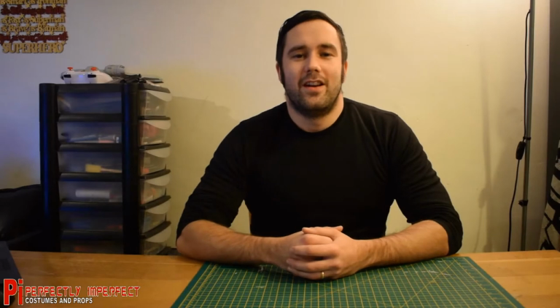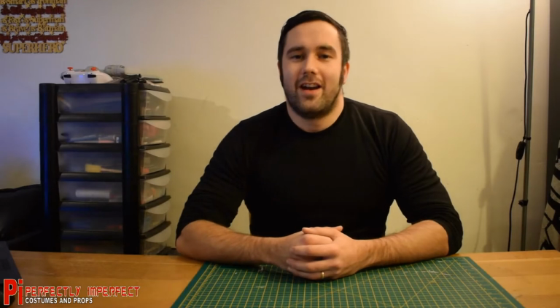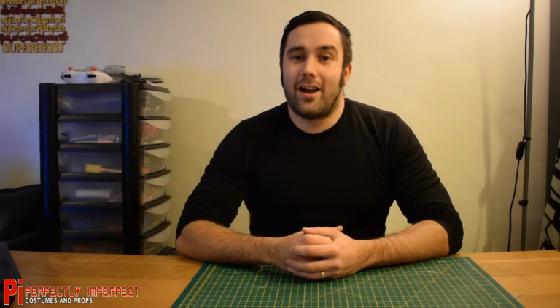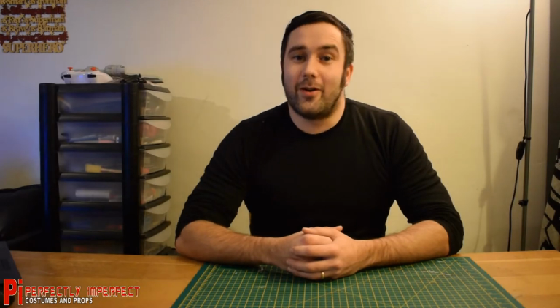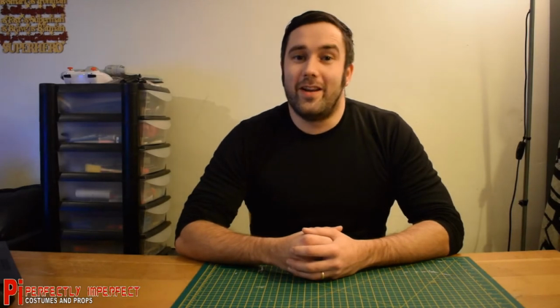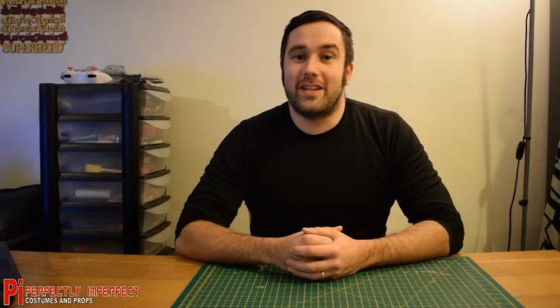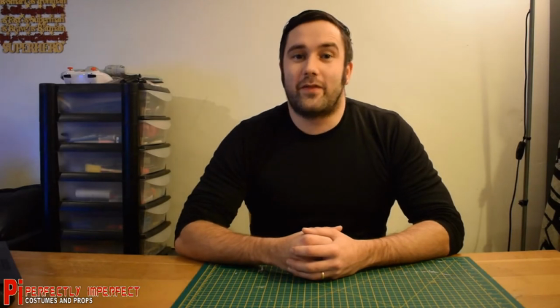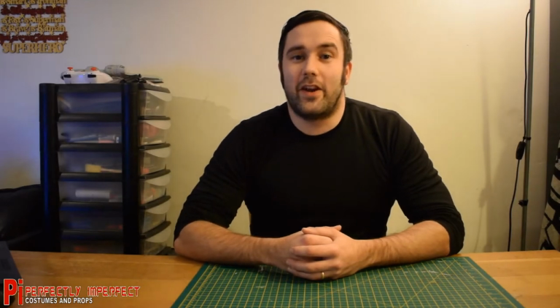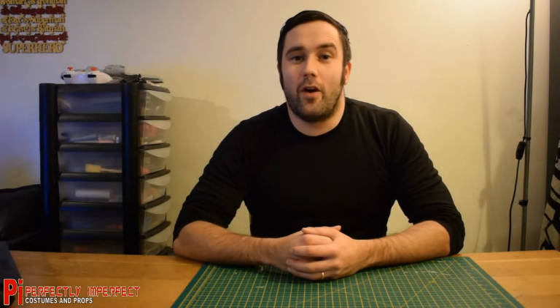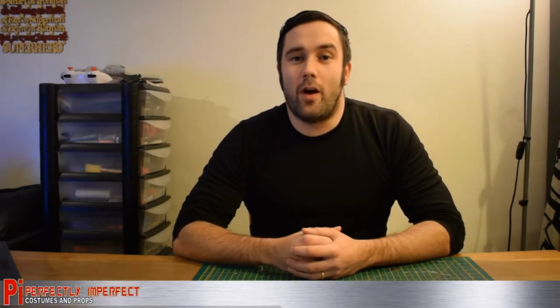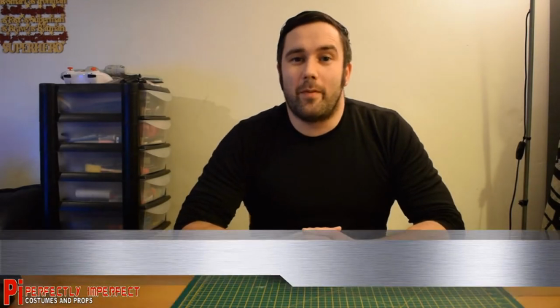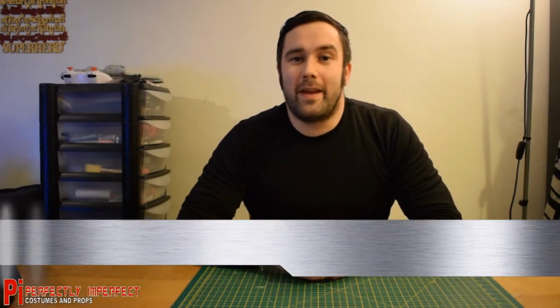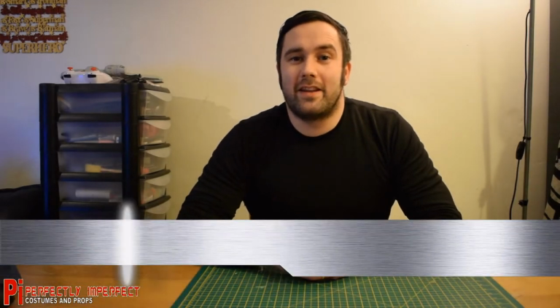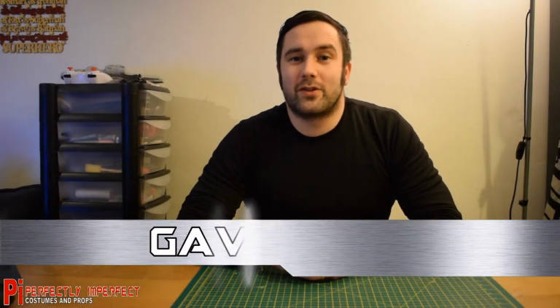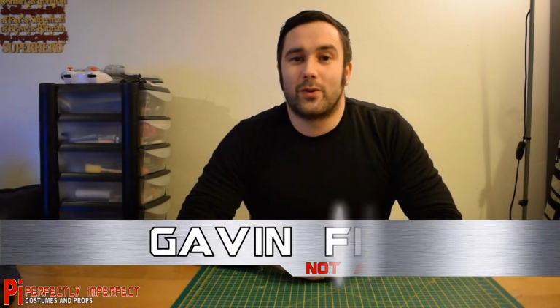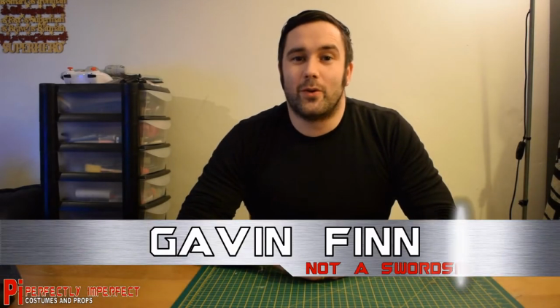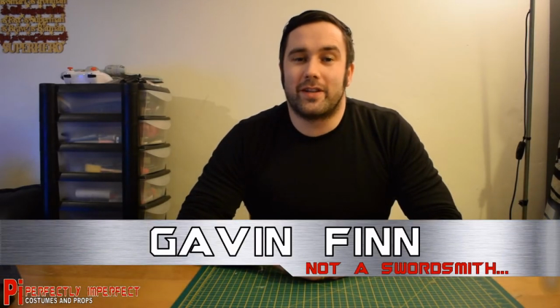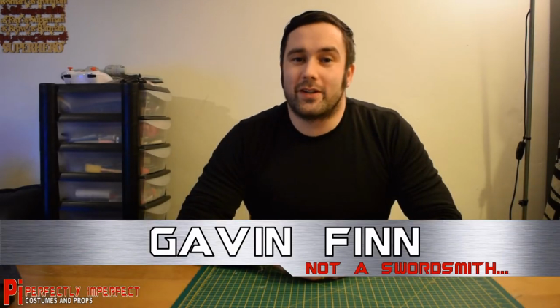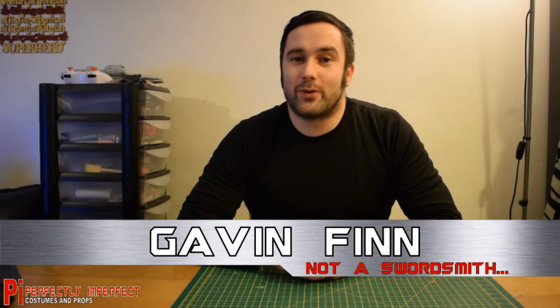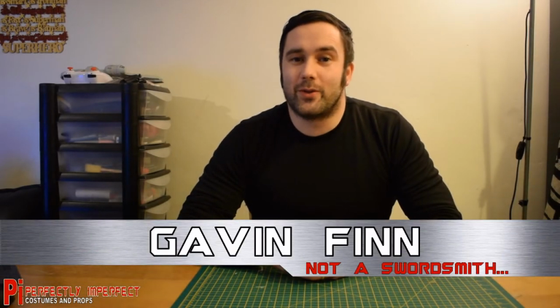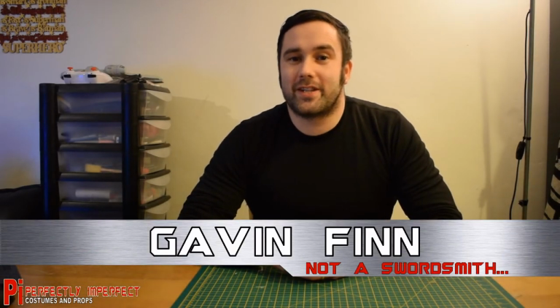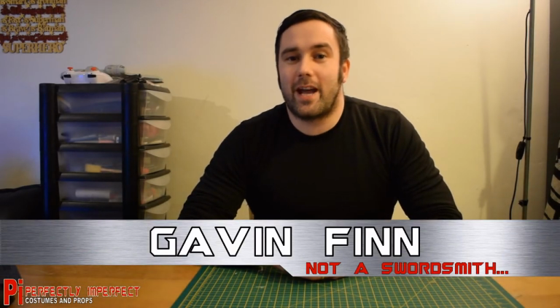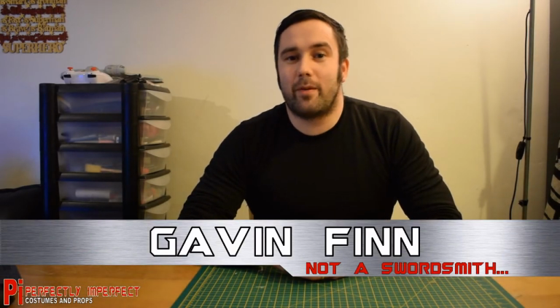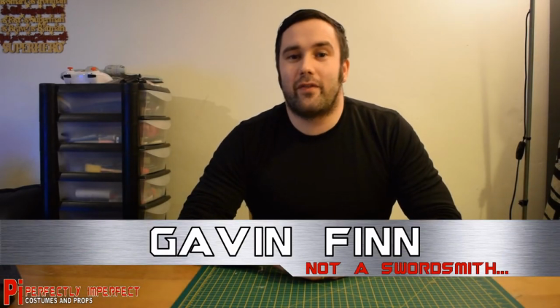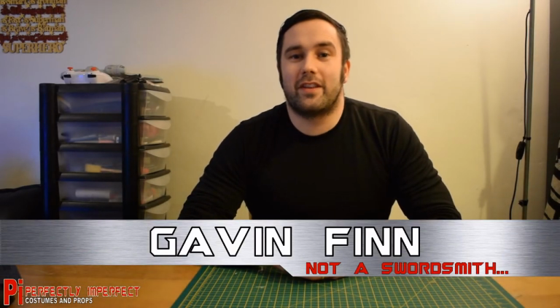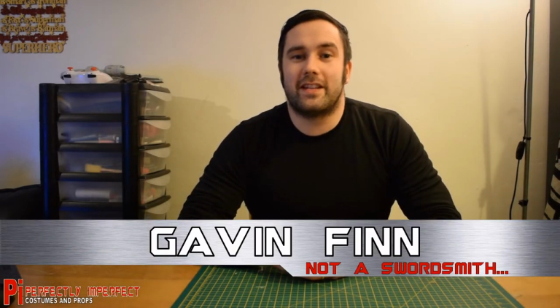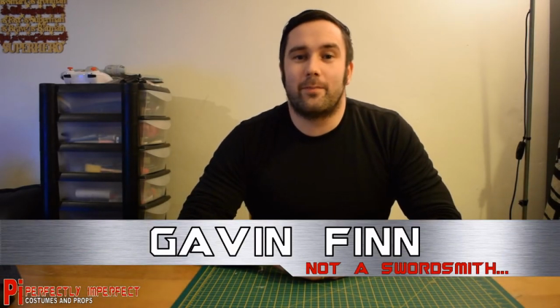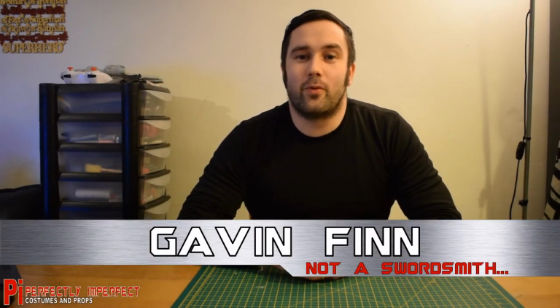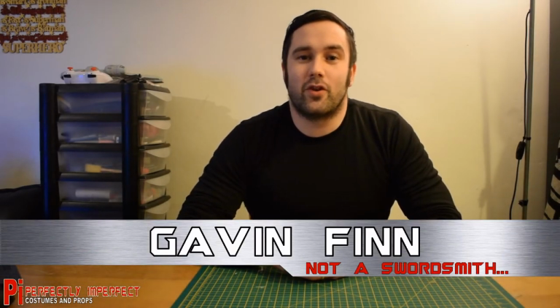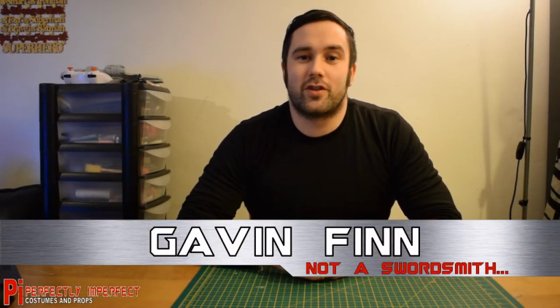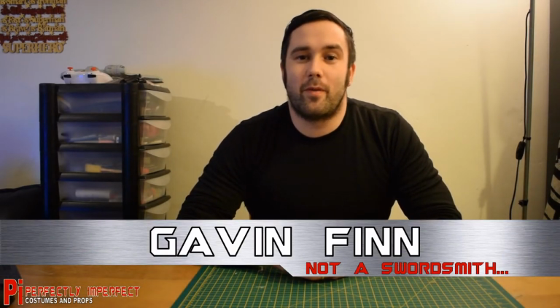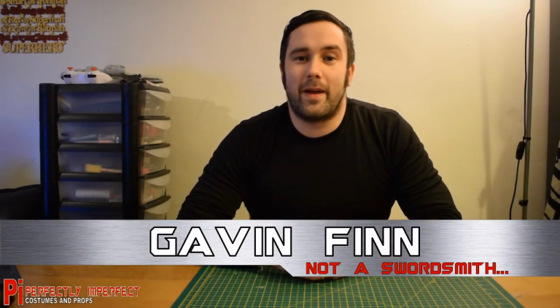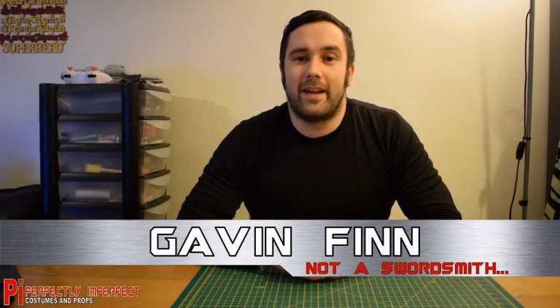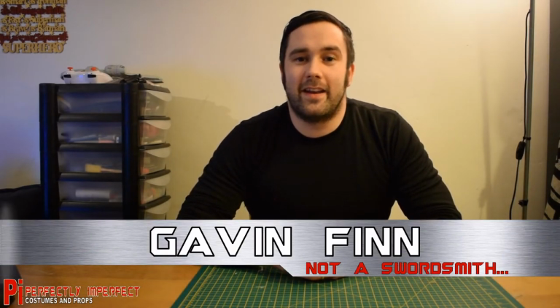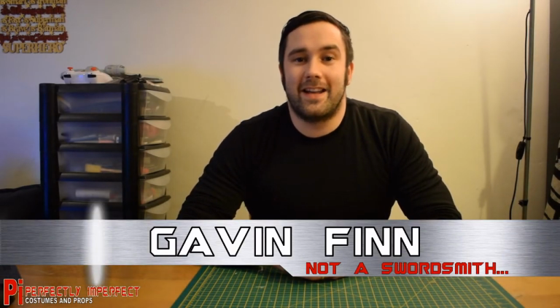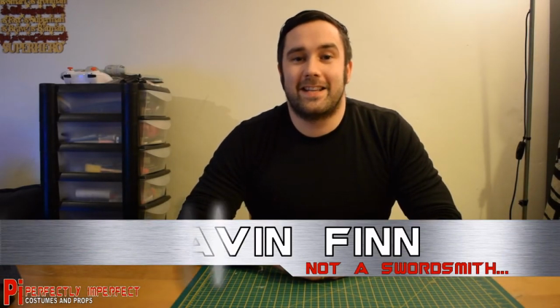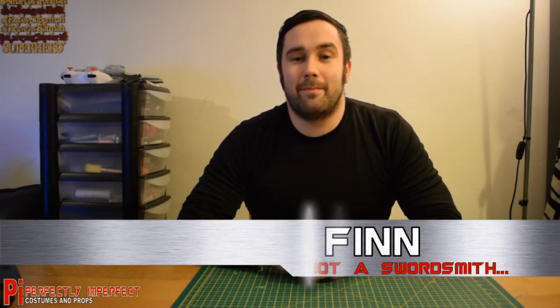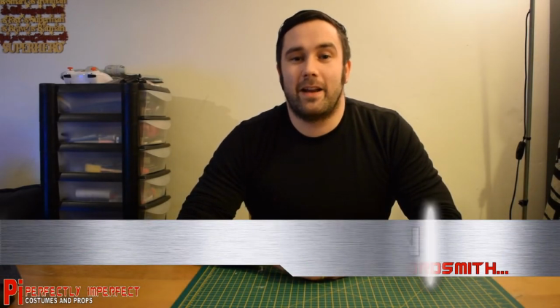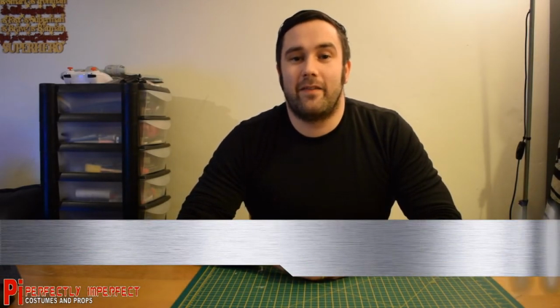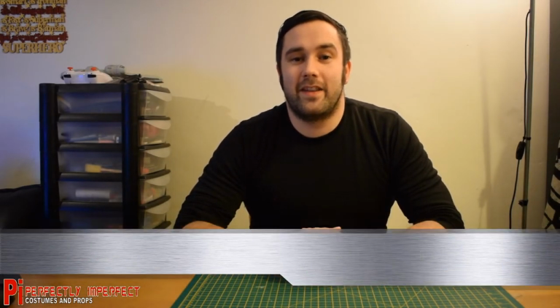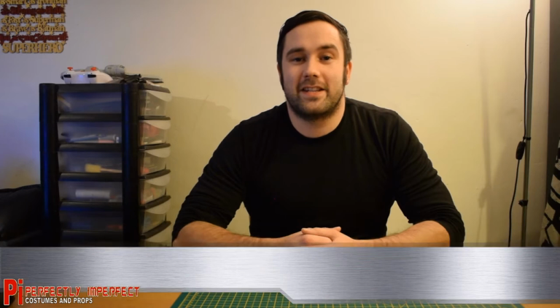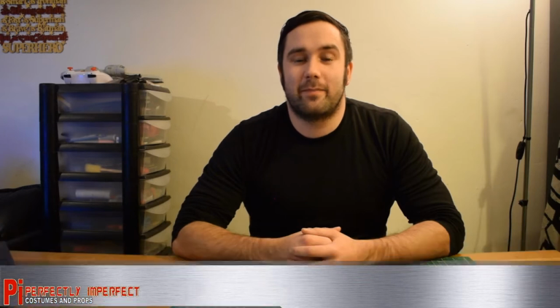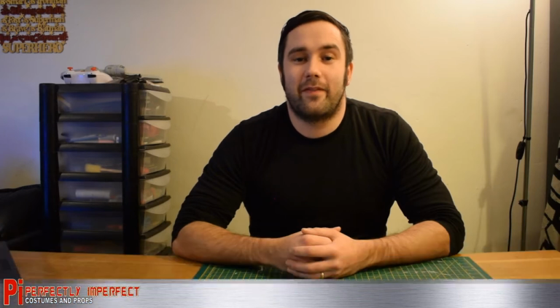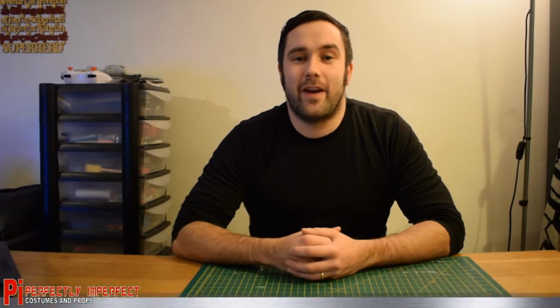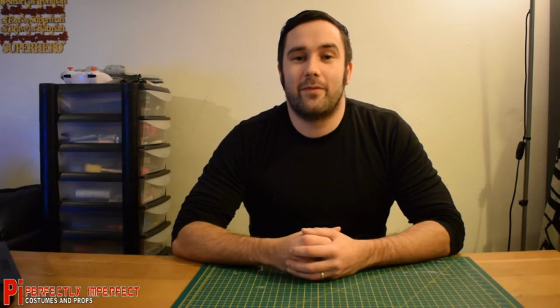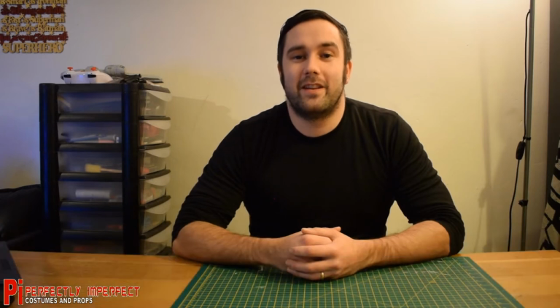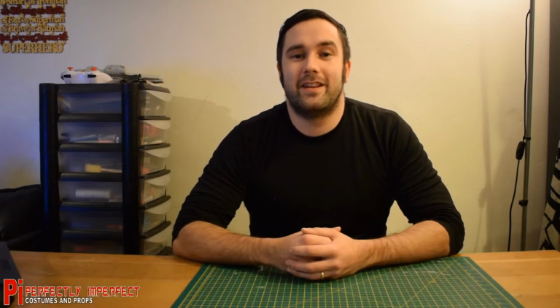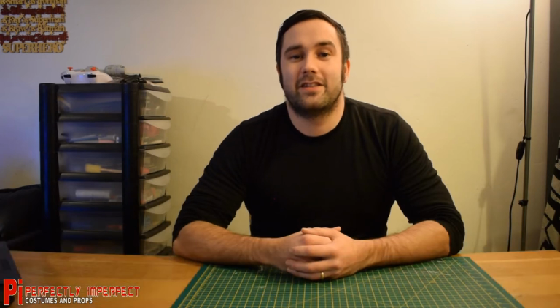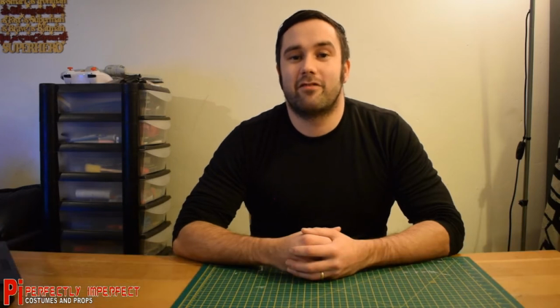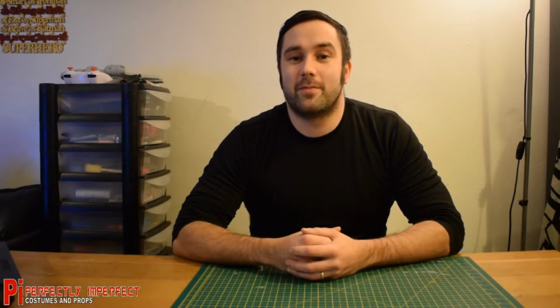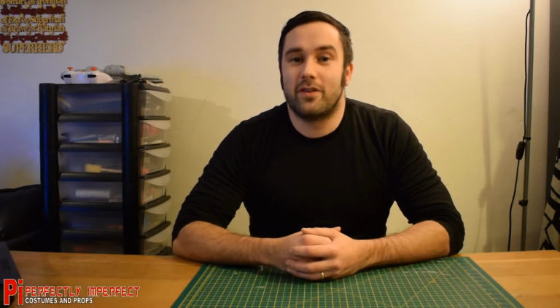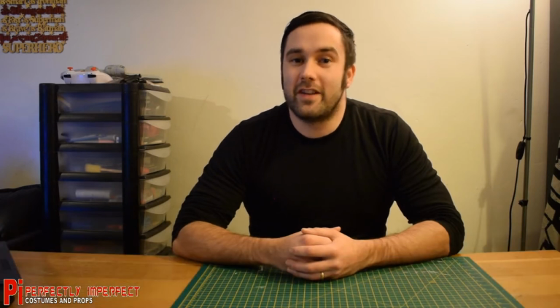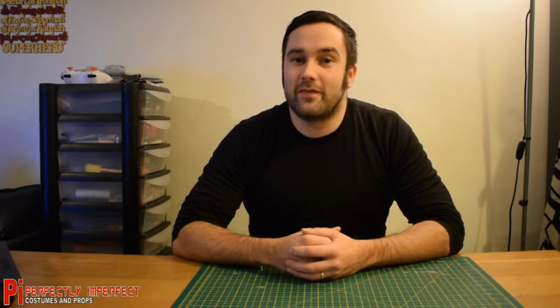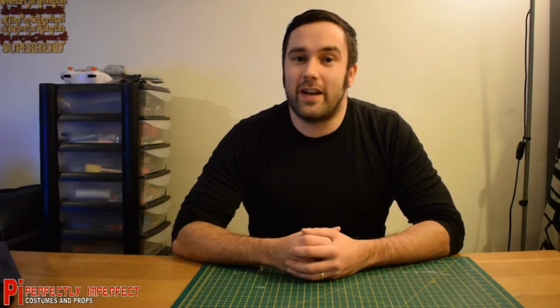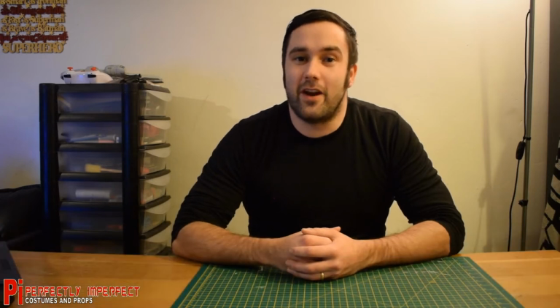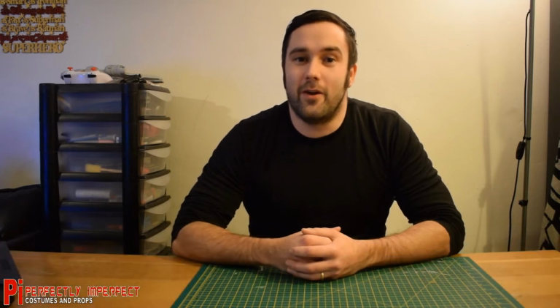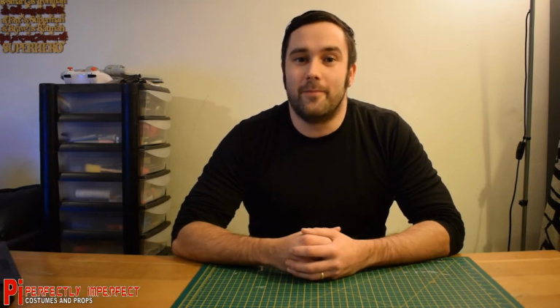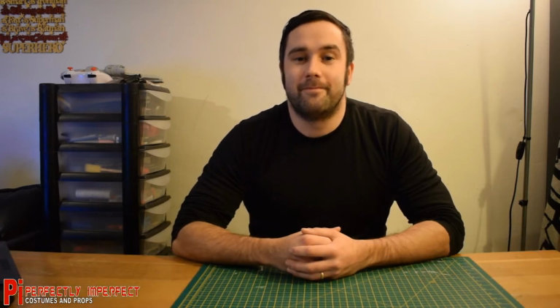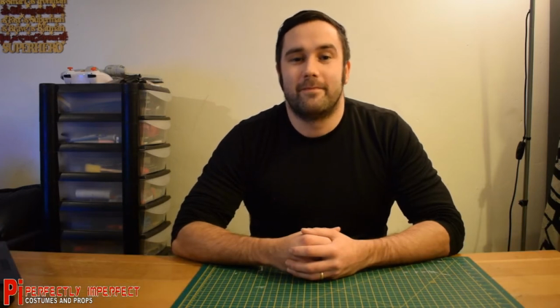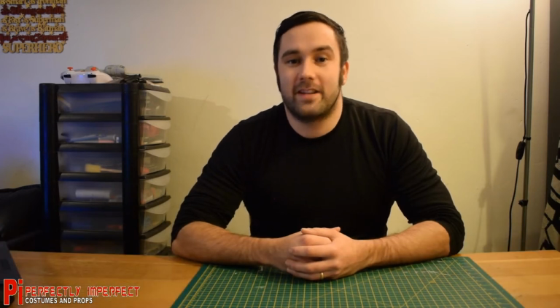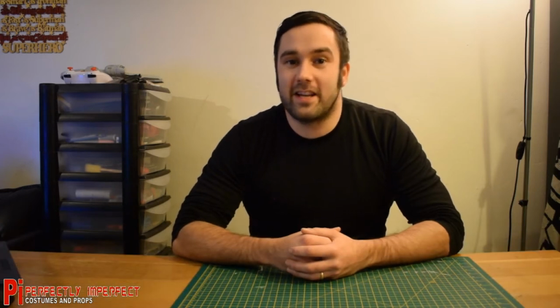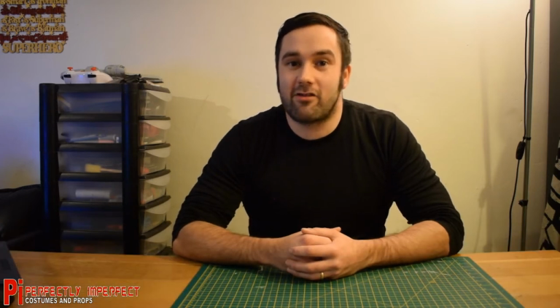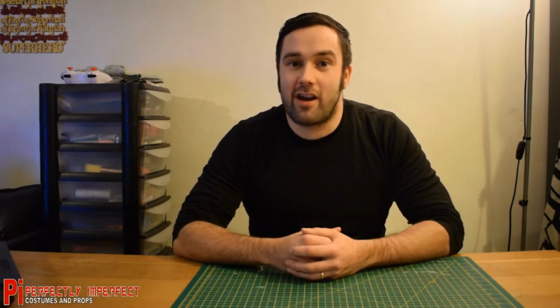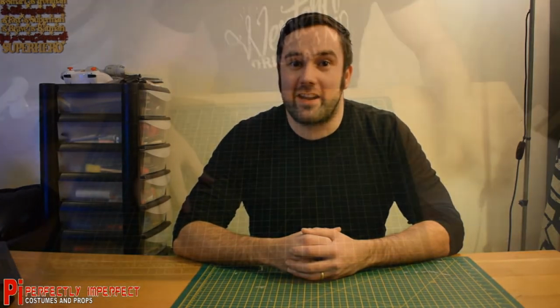Hello! In this video I've been making swords and a sword scabbard for the Deadpool costume I'm making. A template for this can be found in the description of this video. Let's keep cracking!